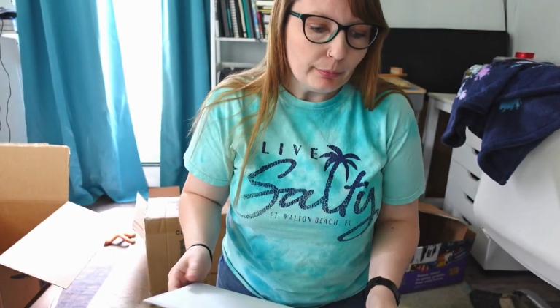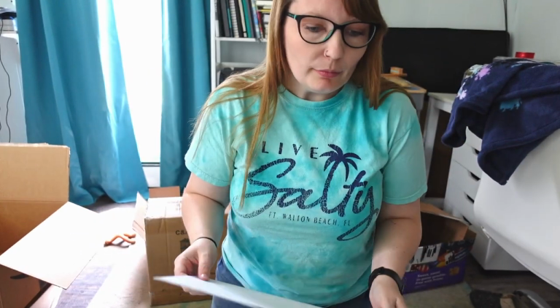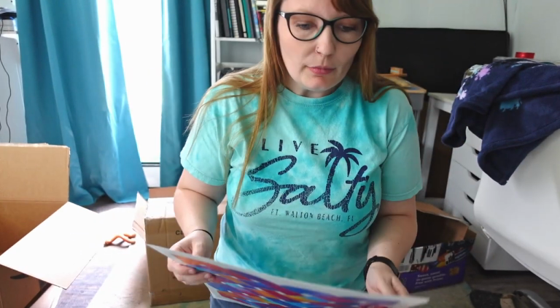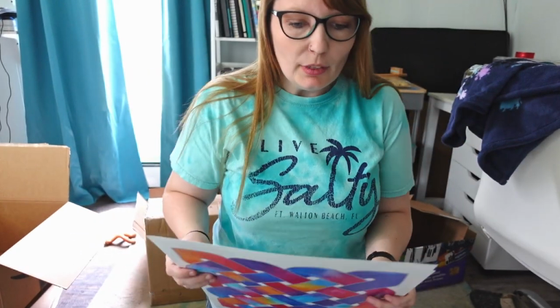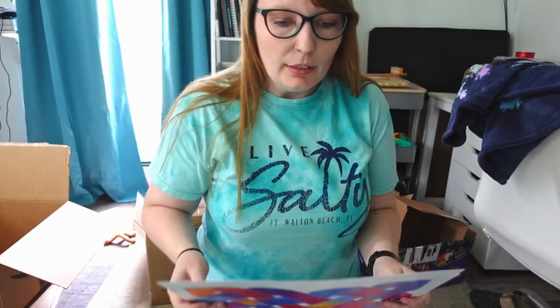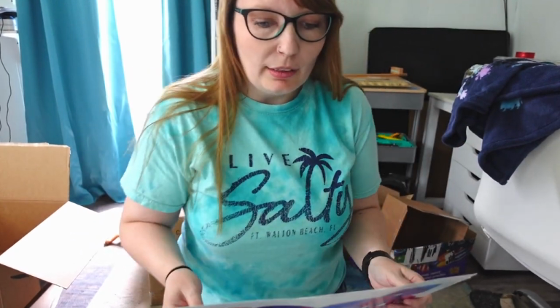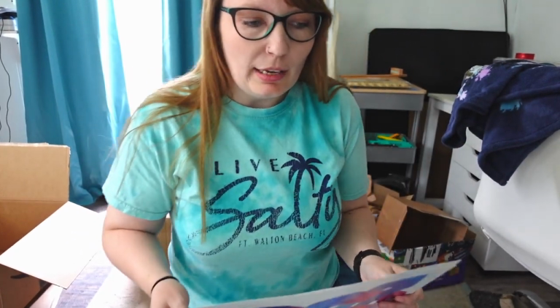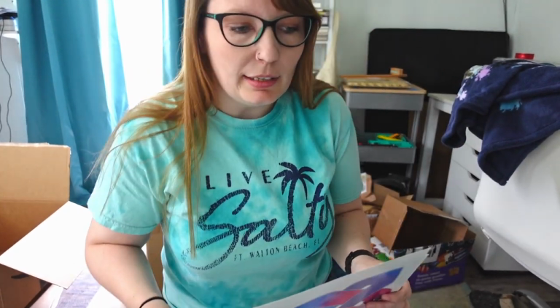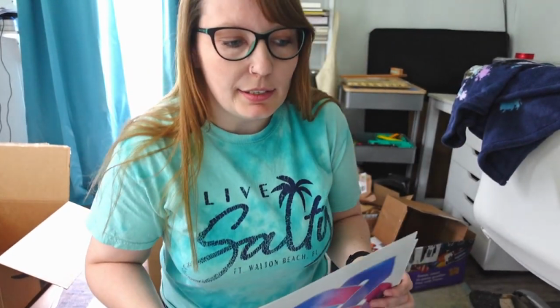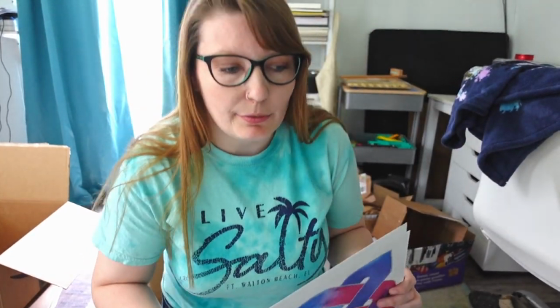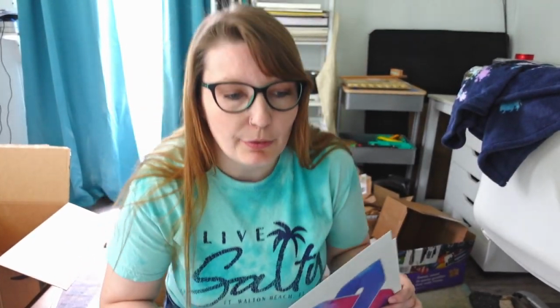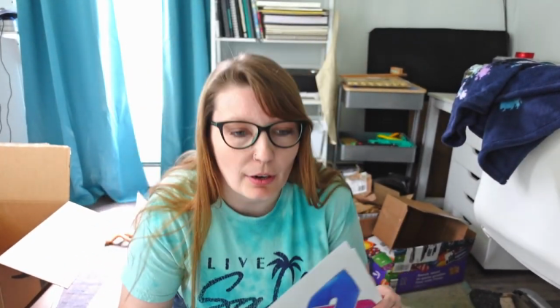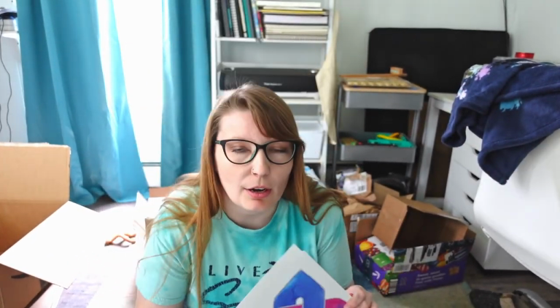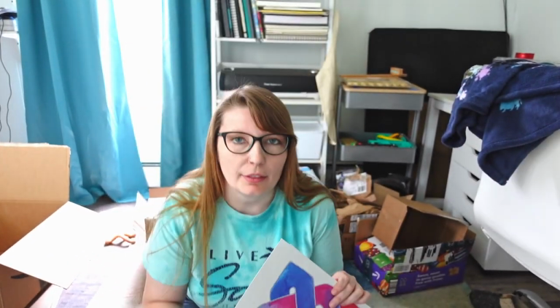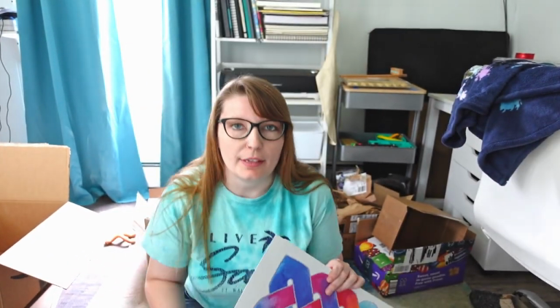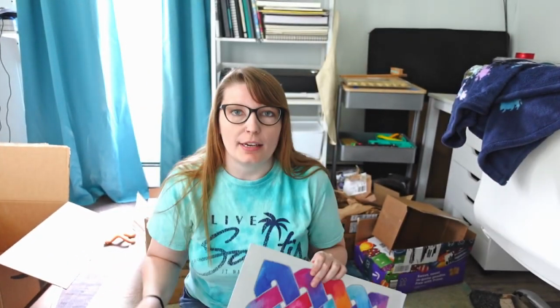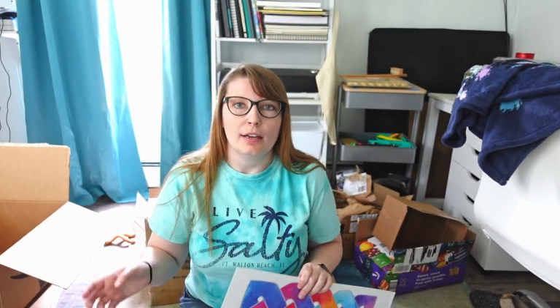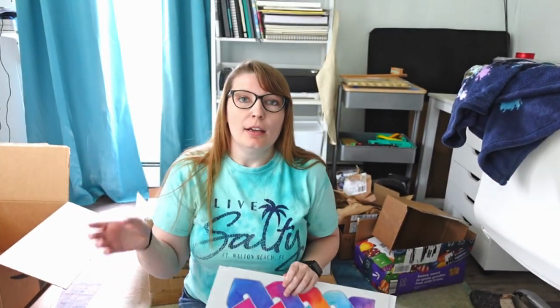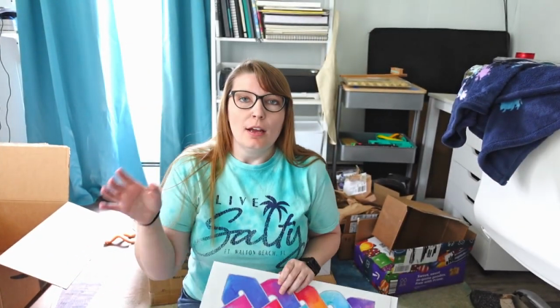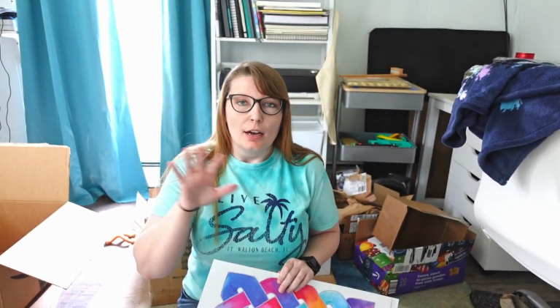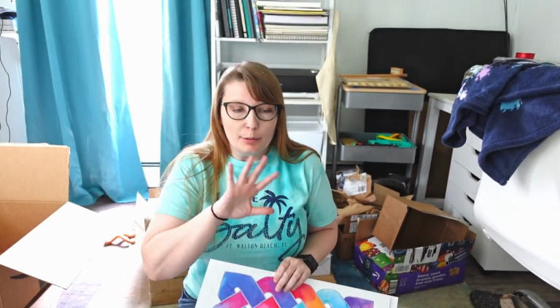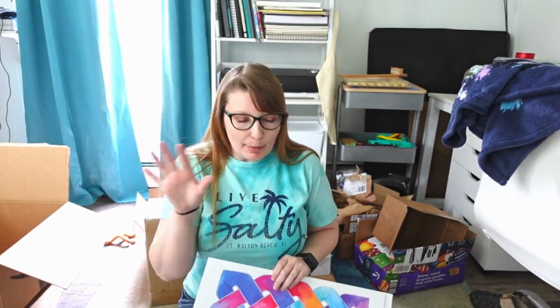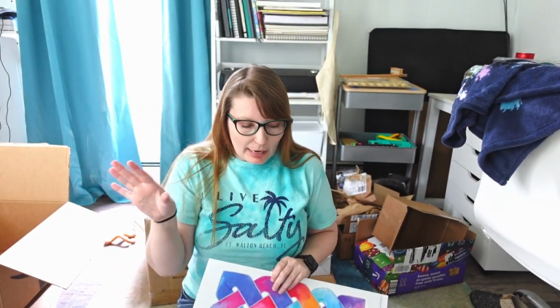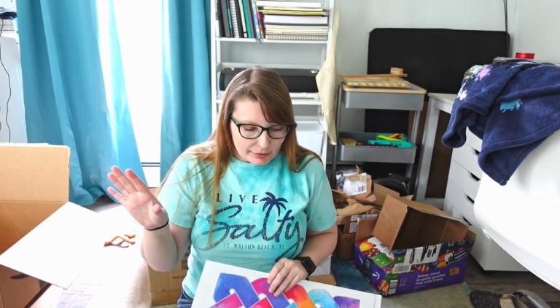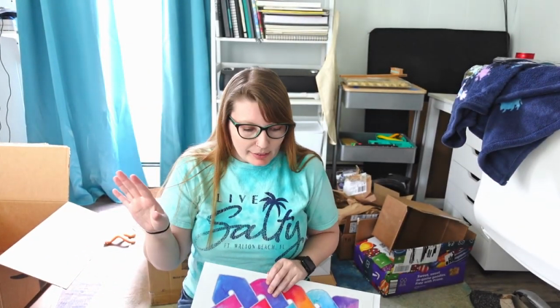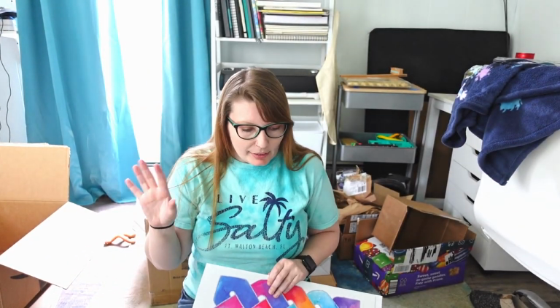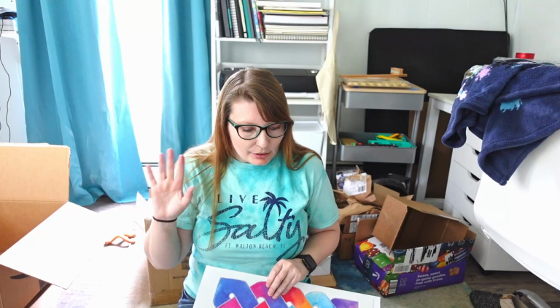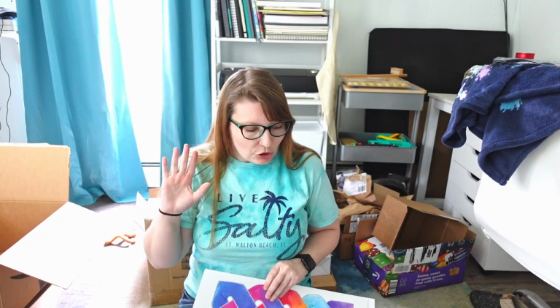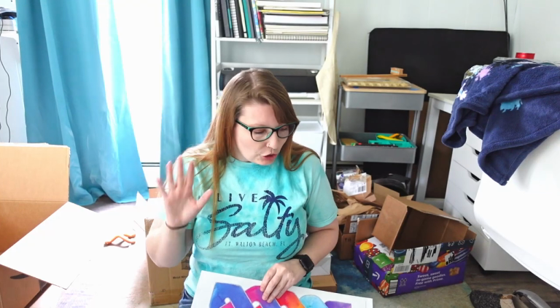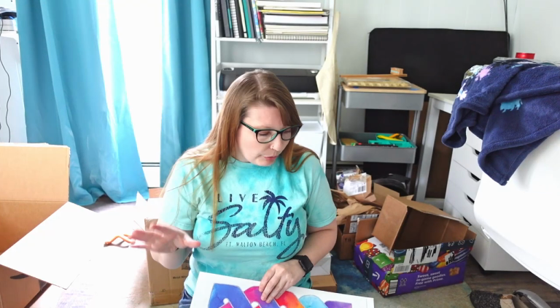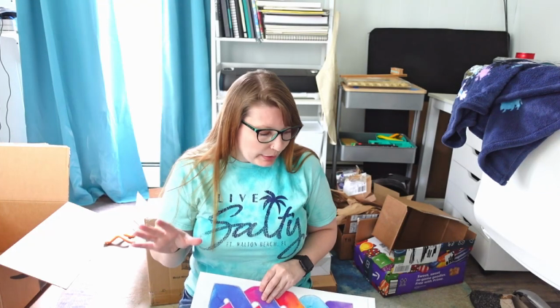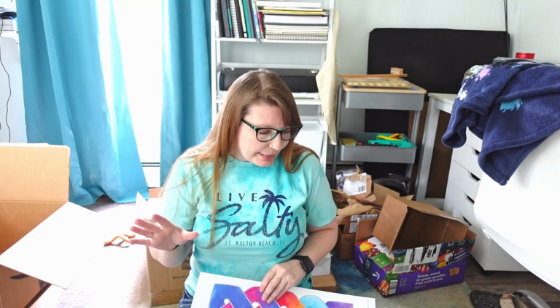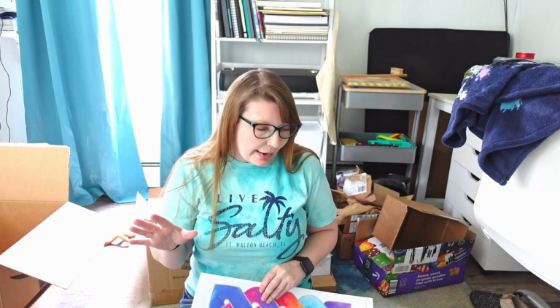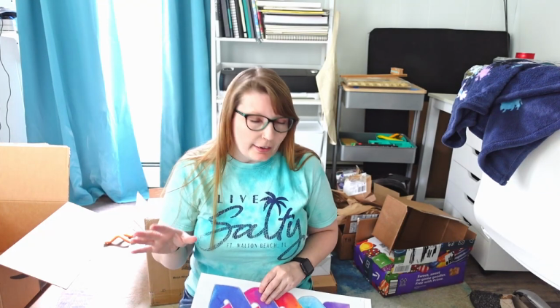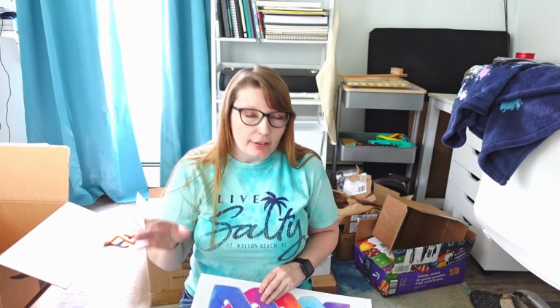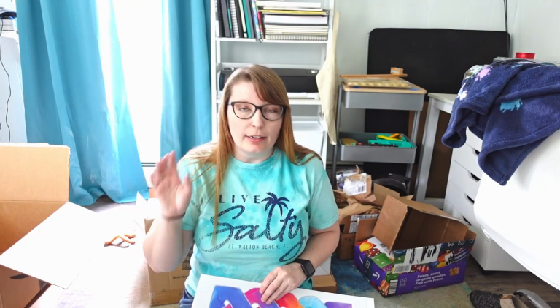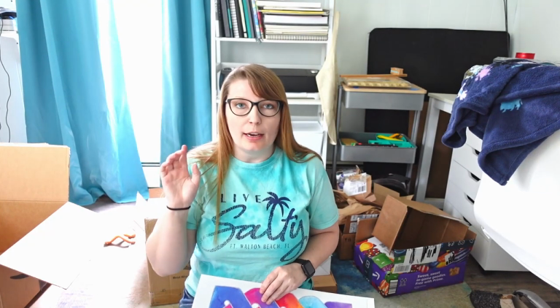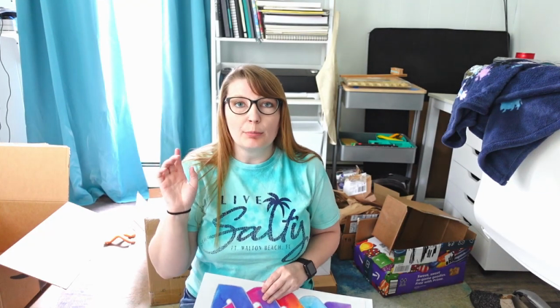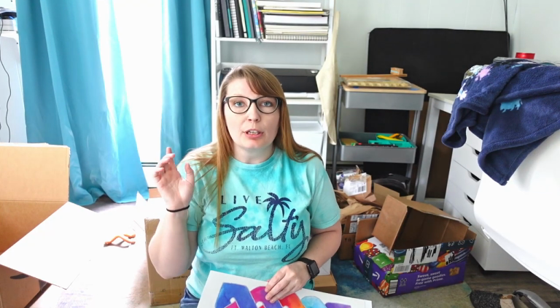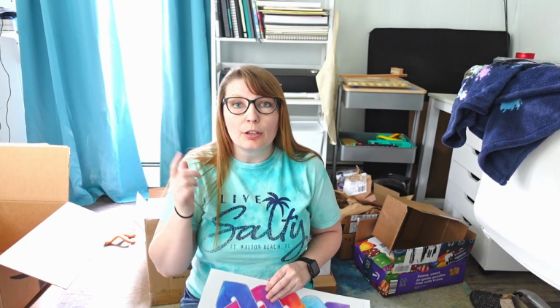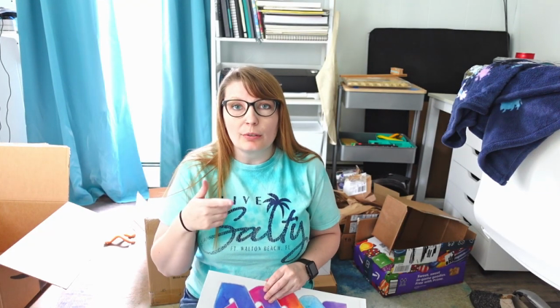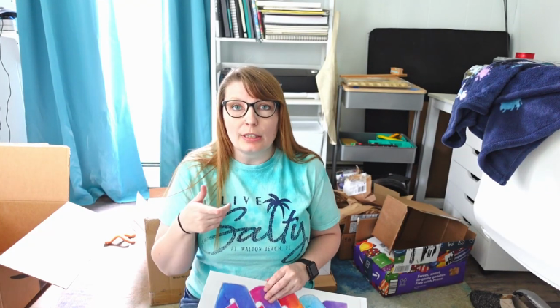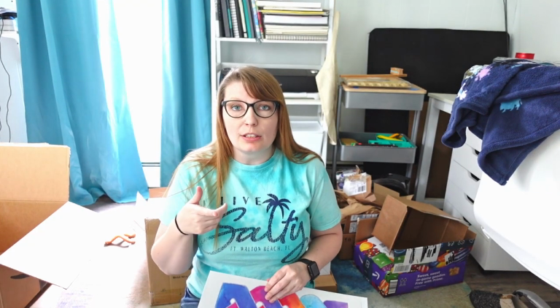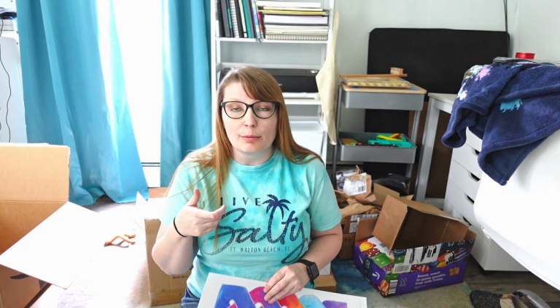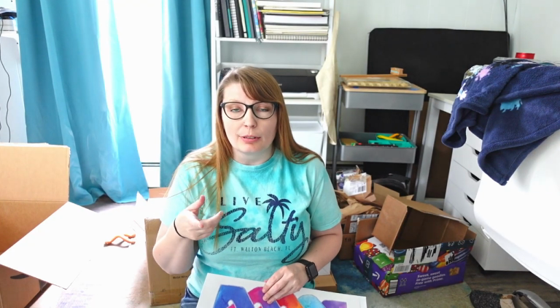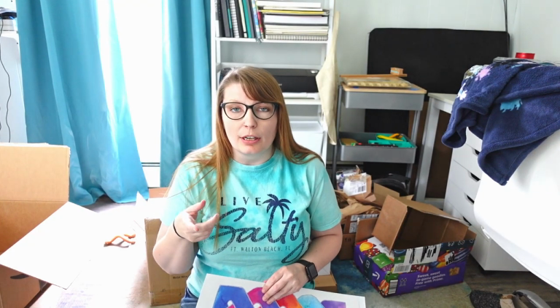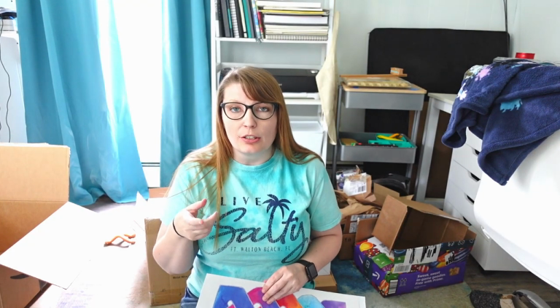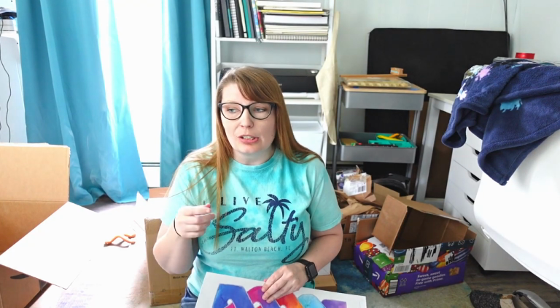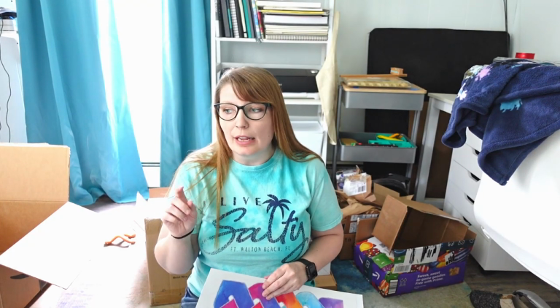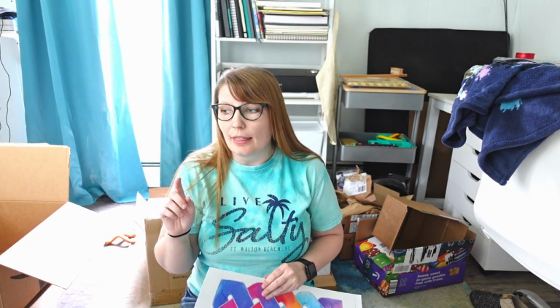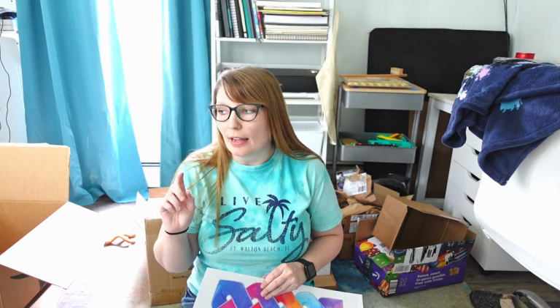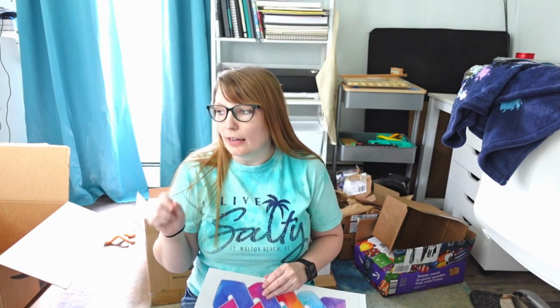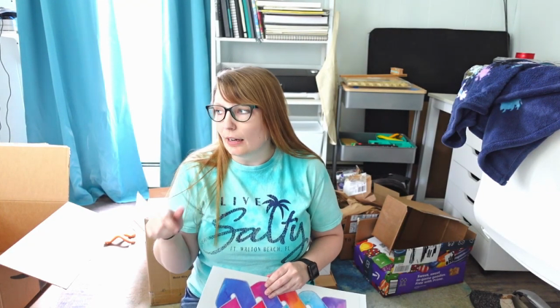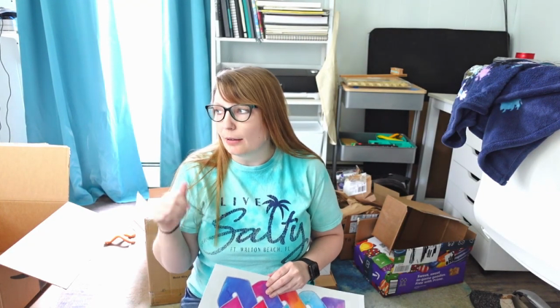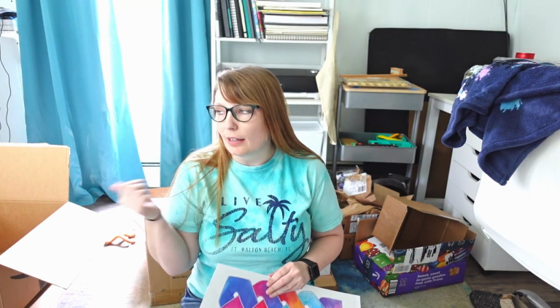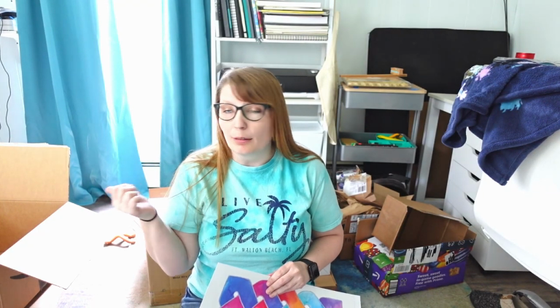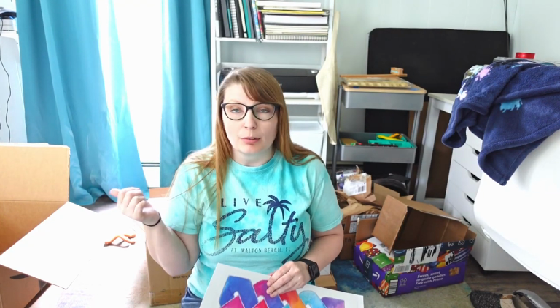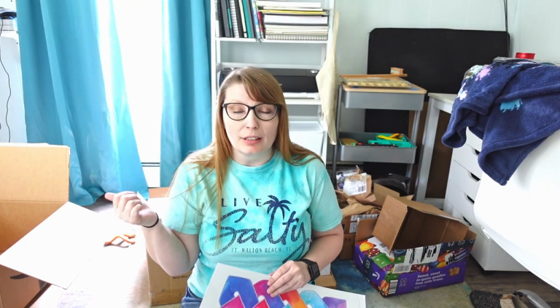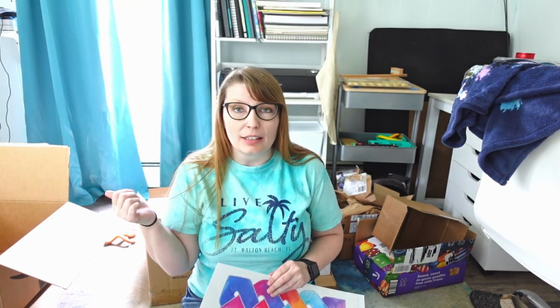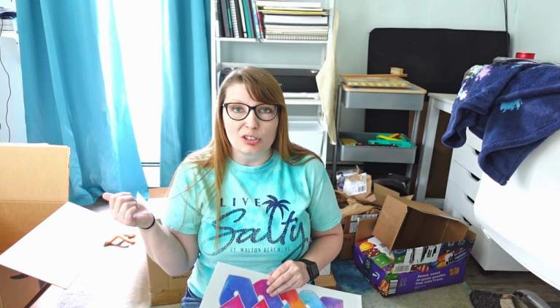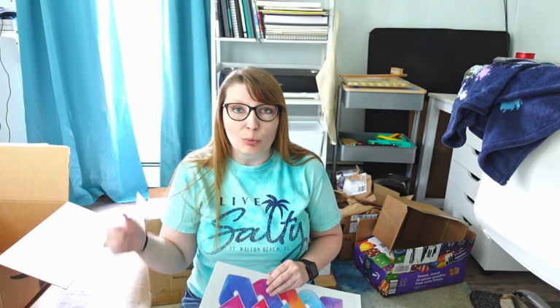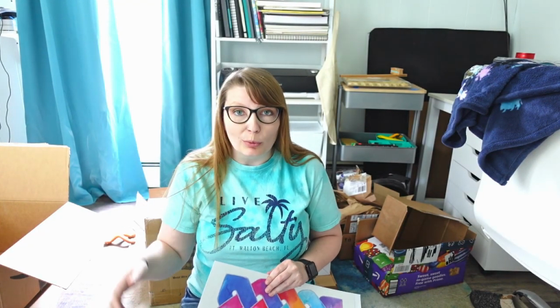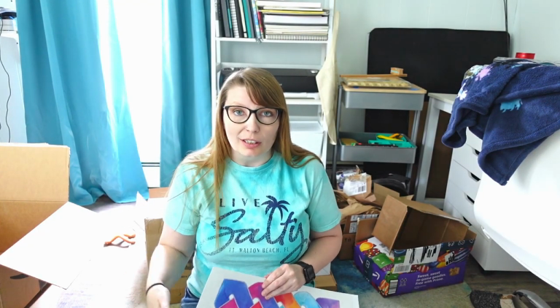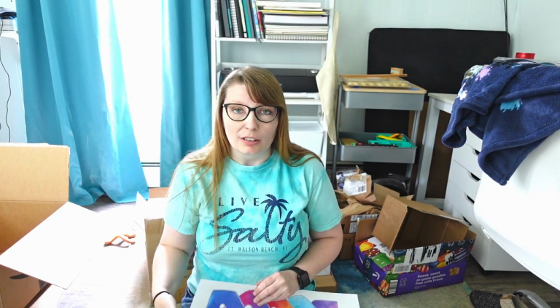That's it for the unboxing and show-and-tell. I'm going to go eat some lunch and then get to work.